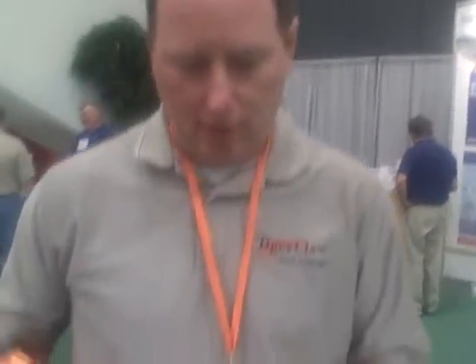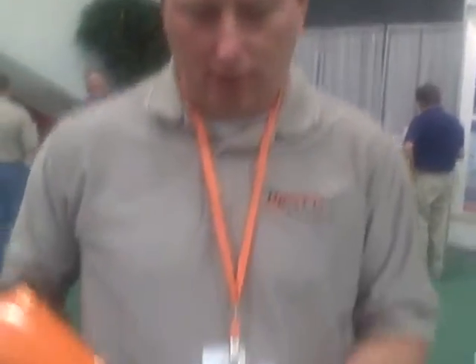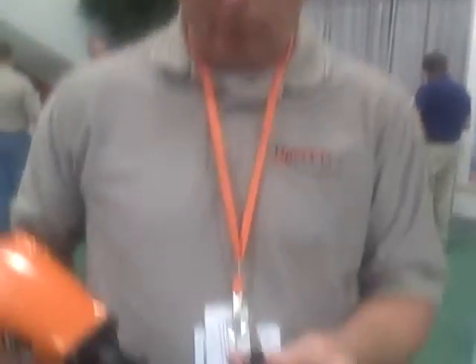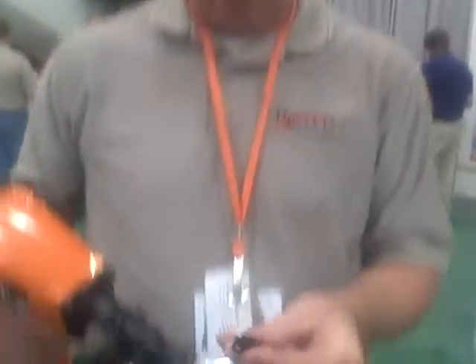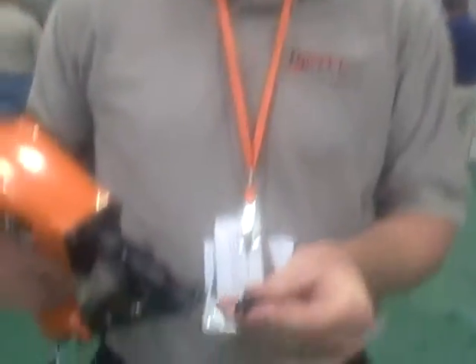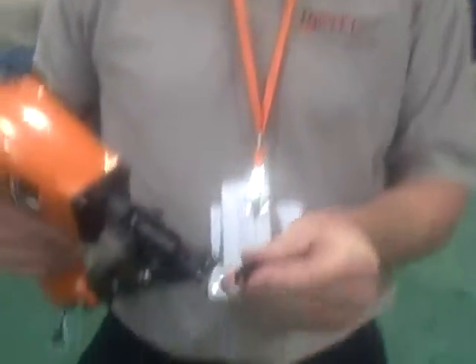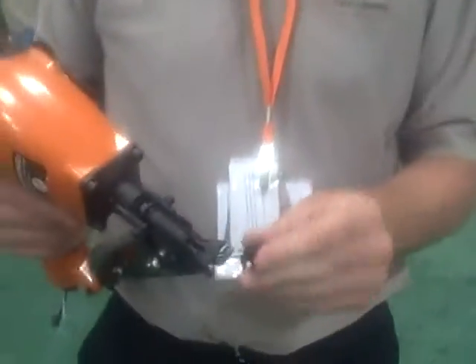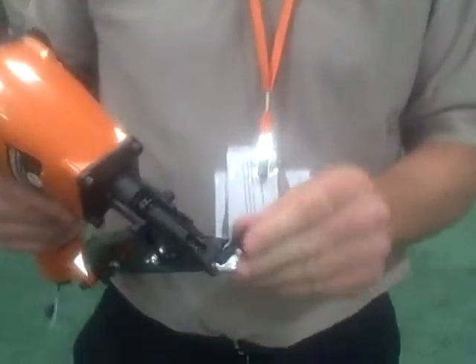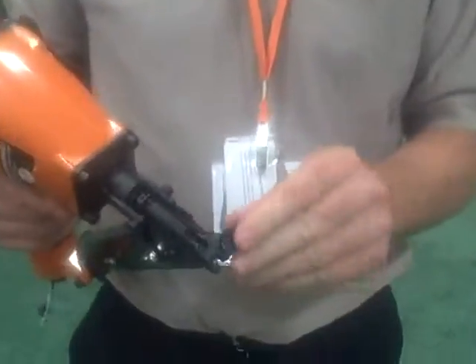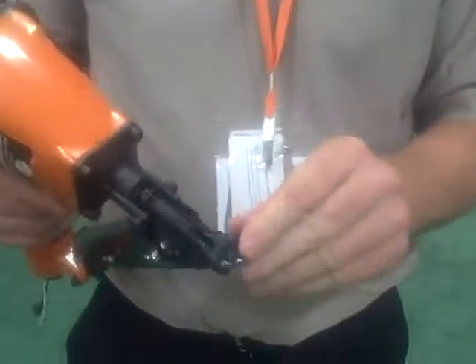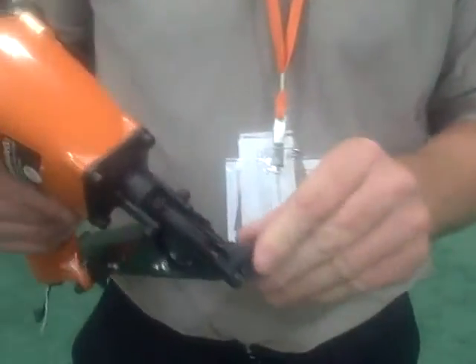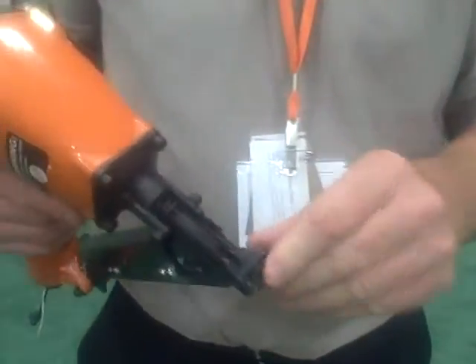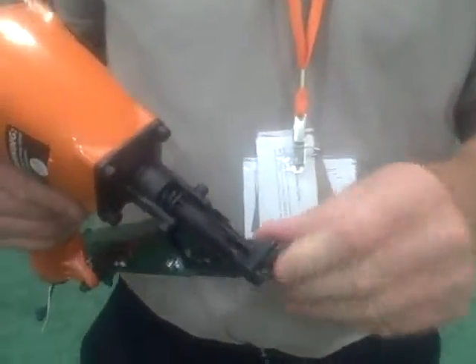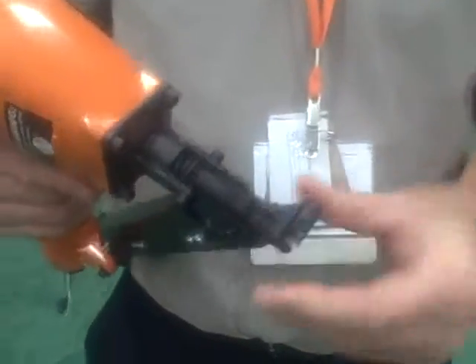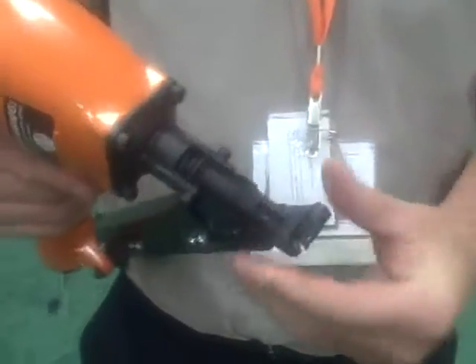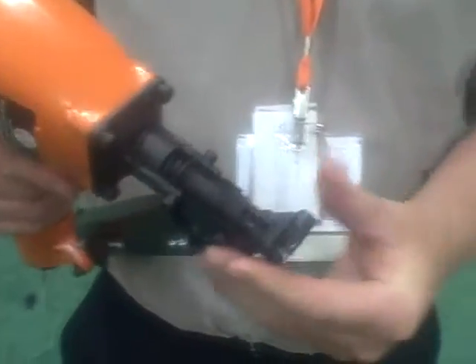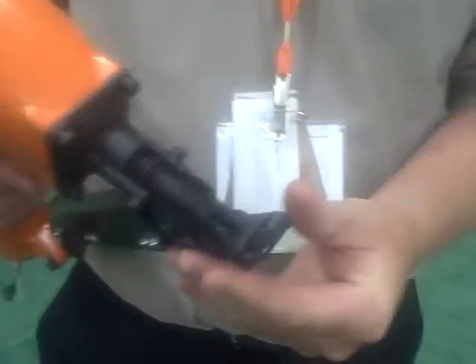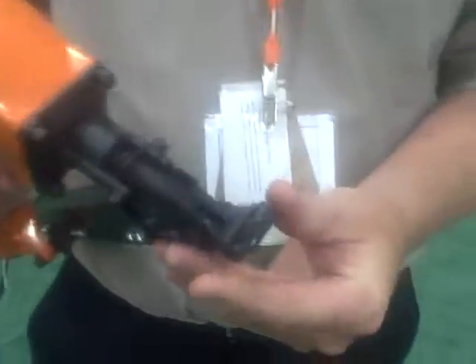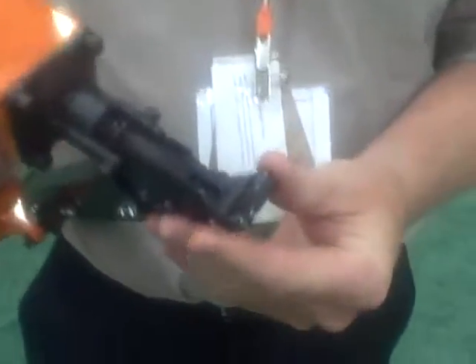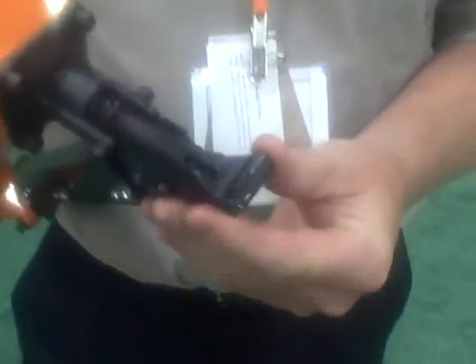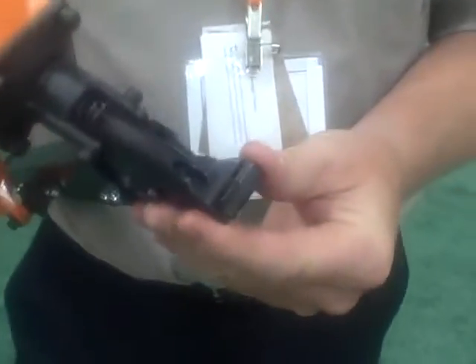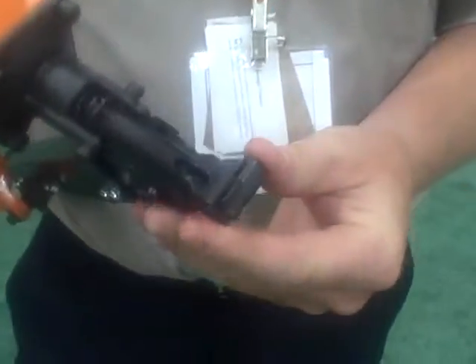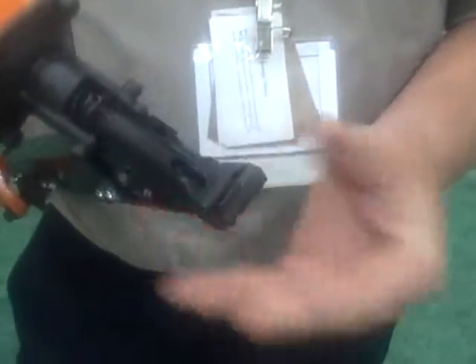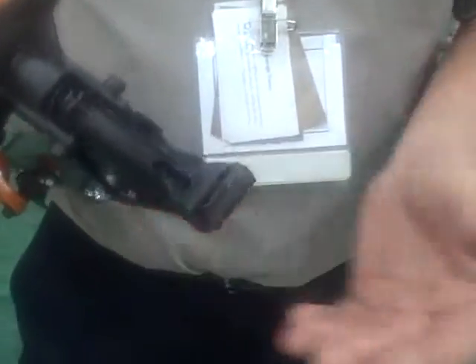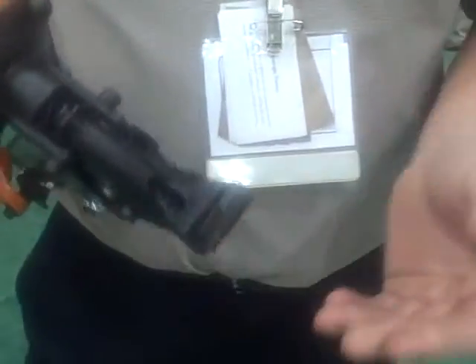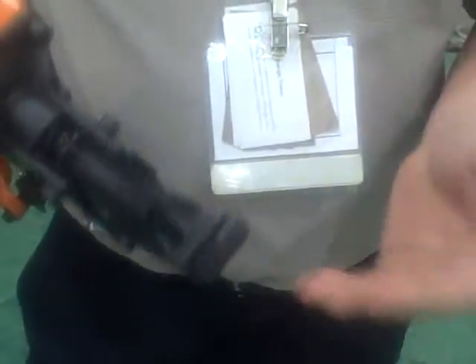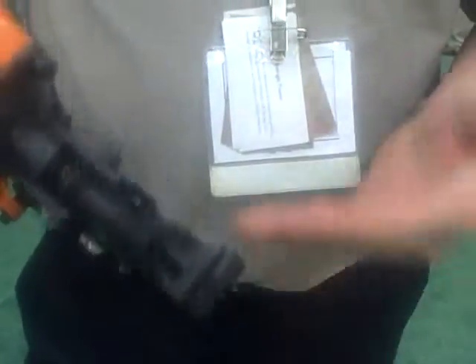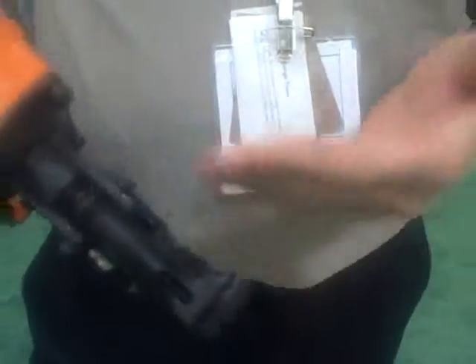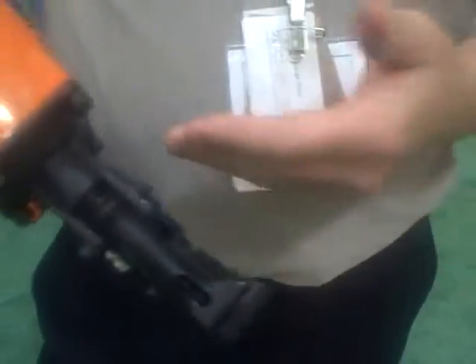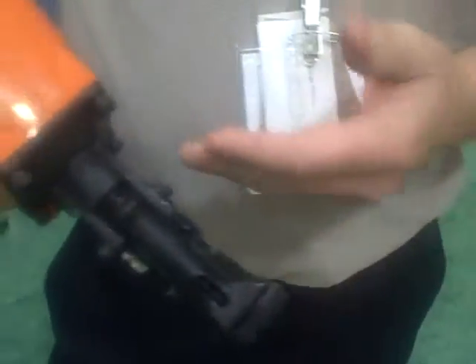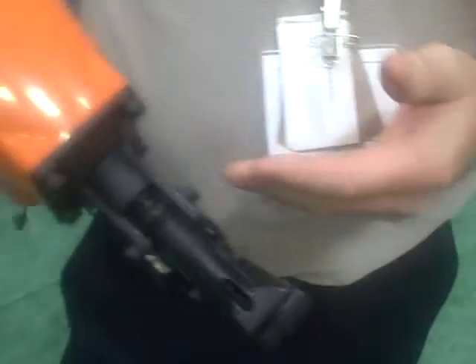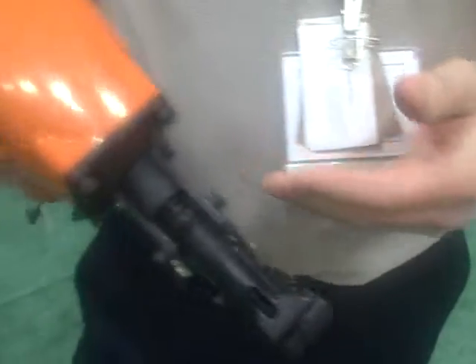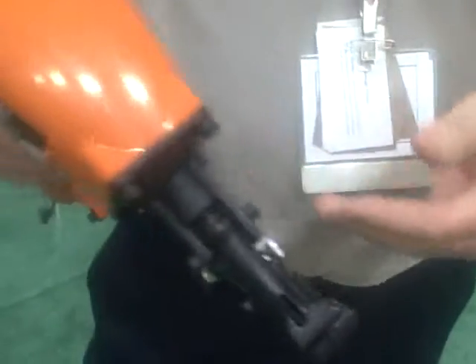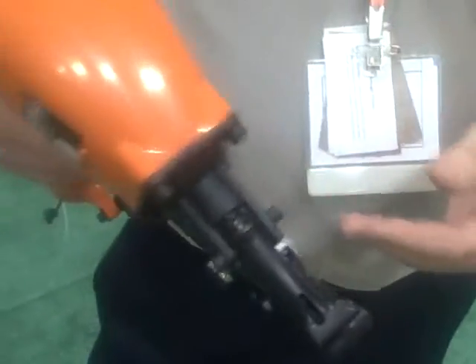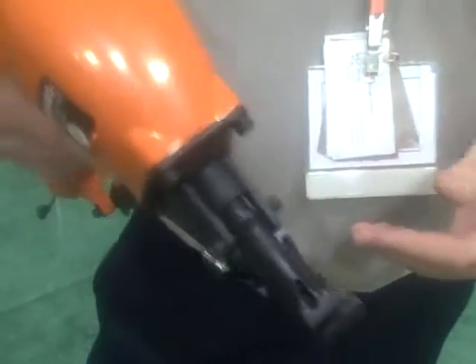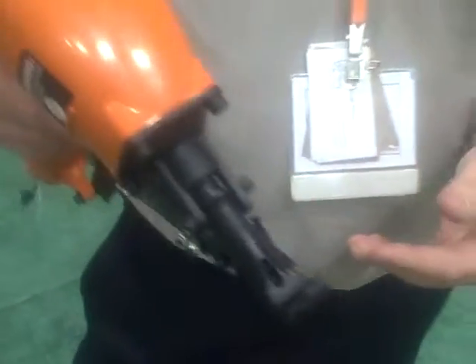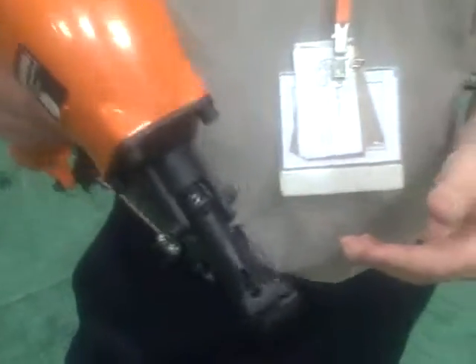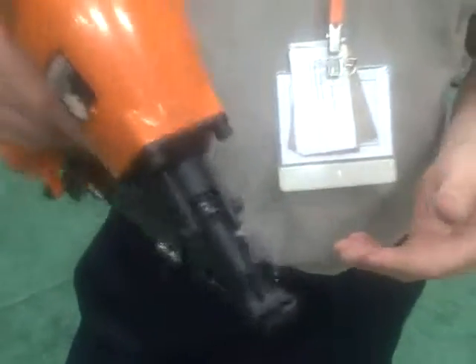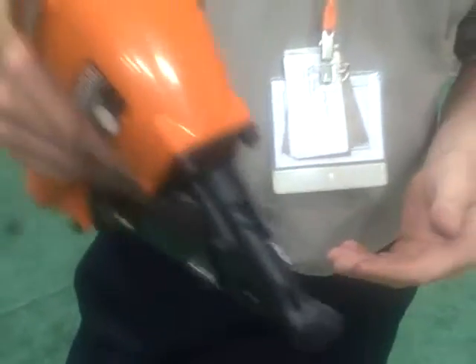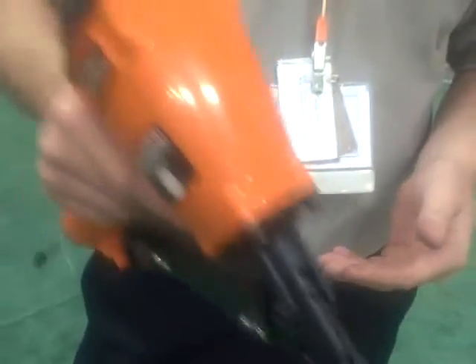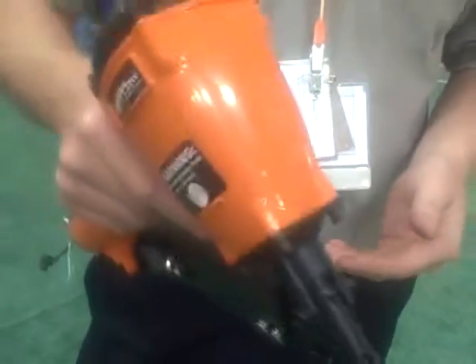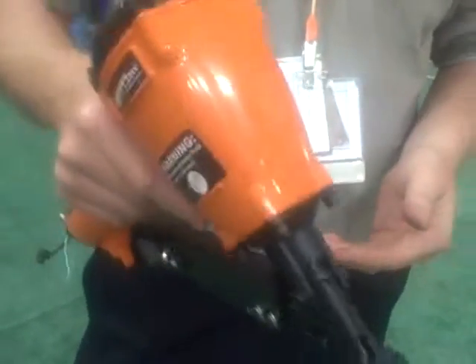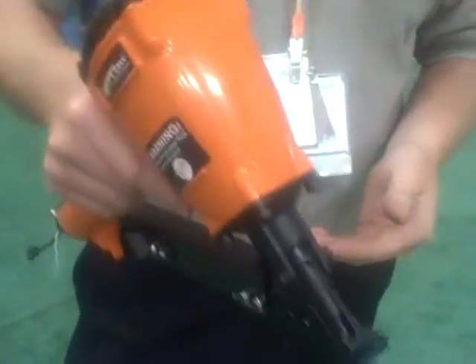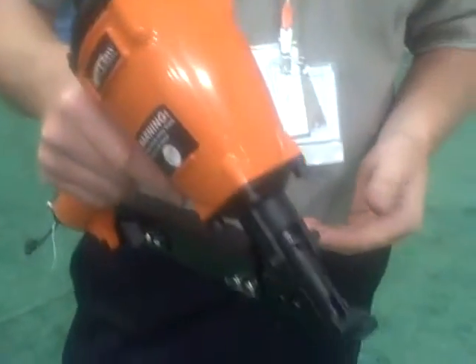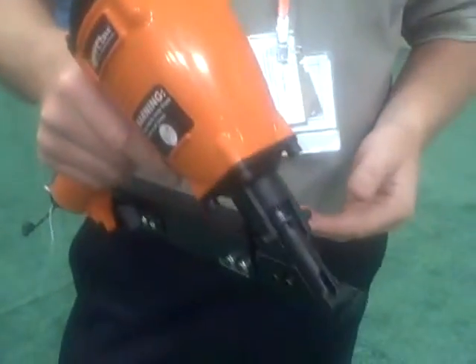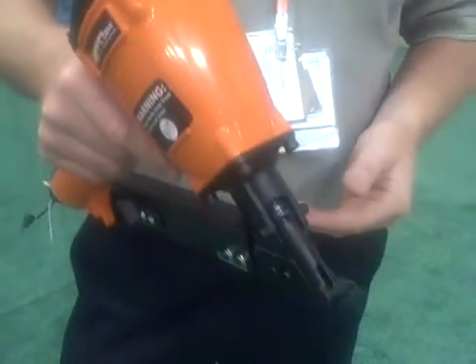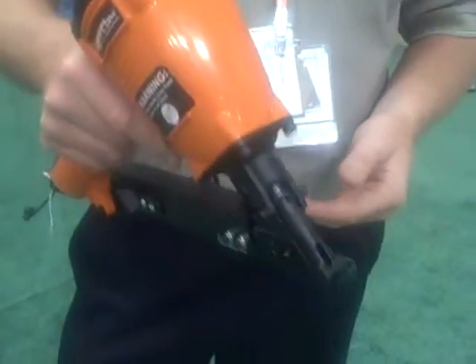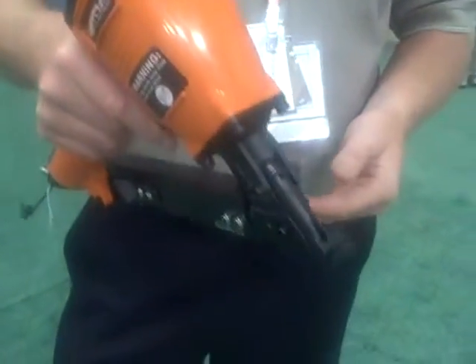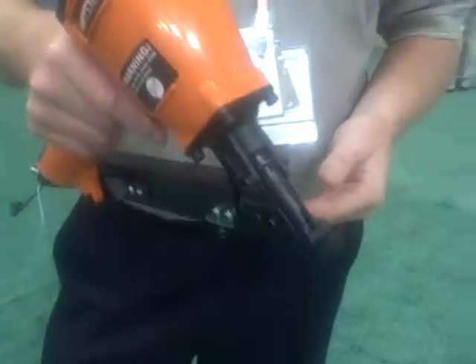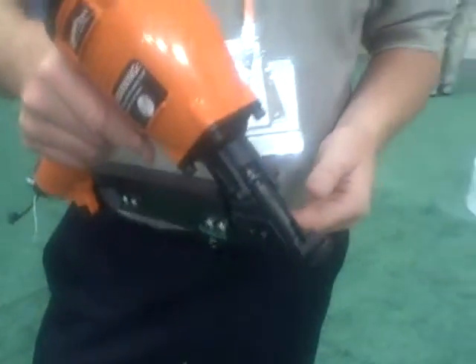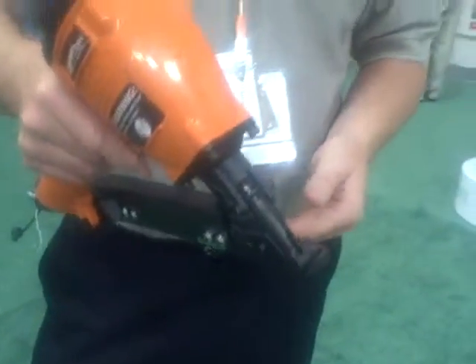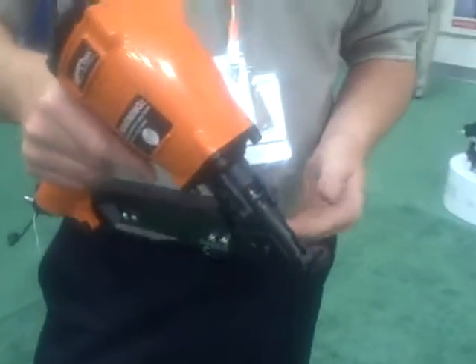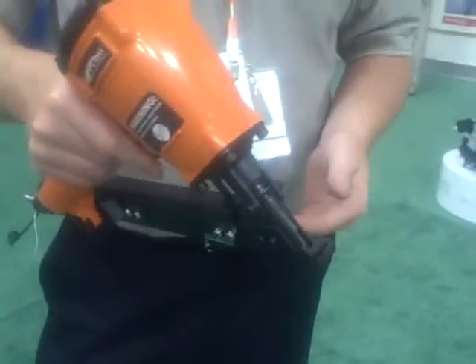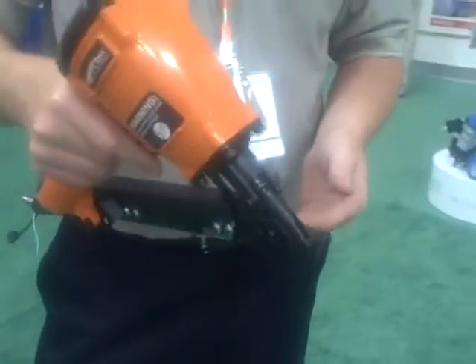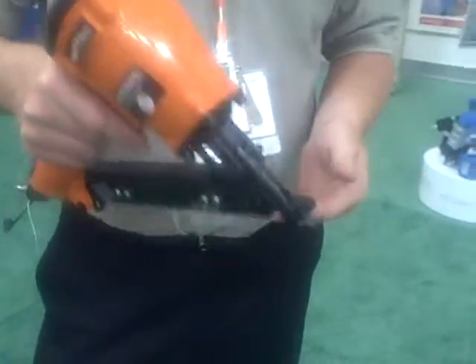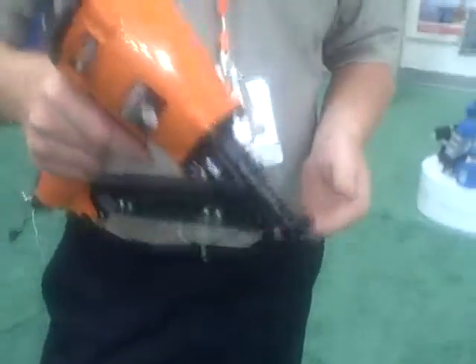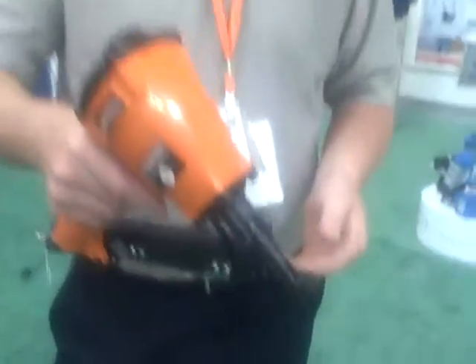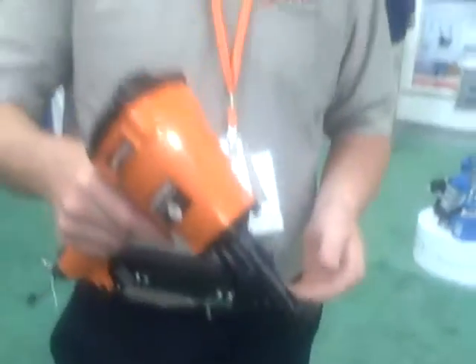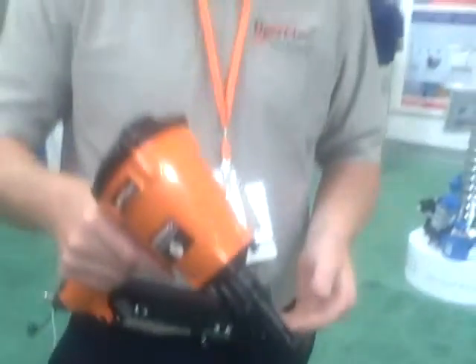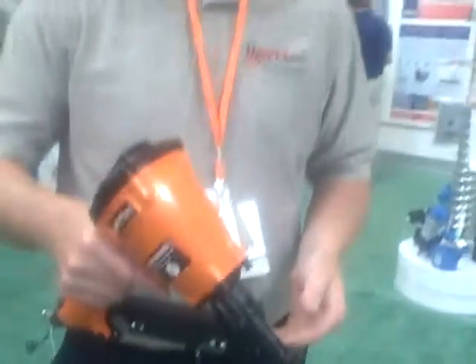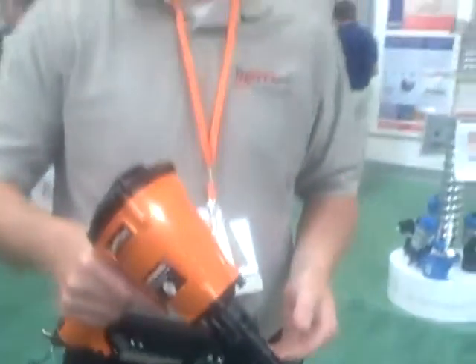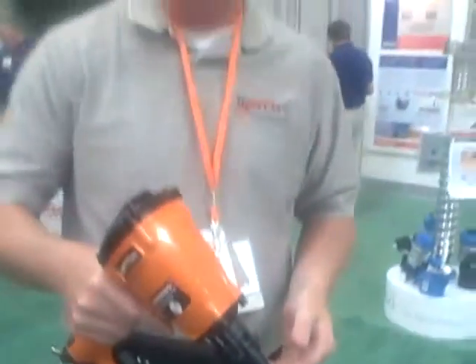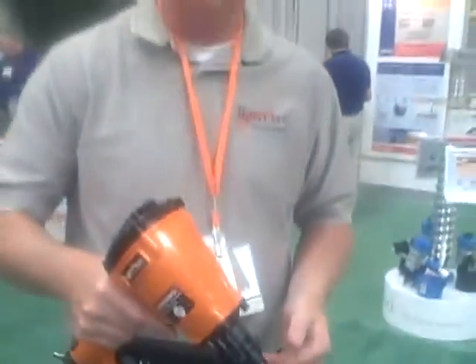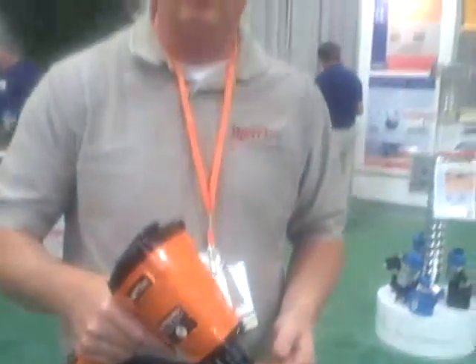All one does is install the fastener into the gun — the screws are already in it — insert the fastener into the groove, and pull the trigger.